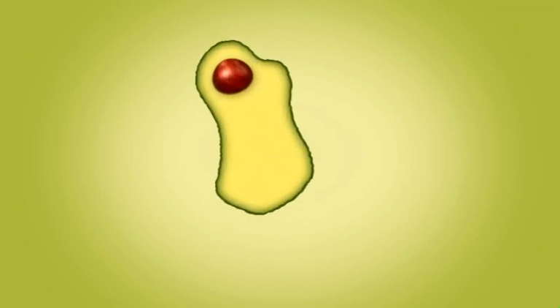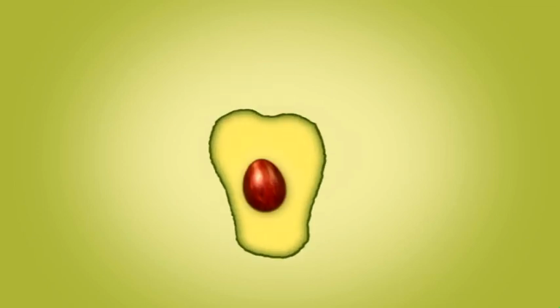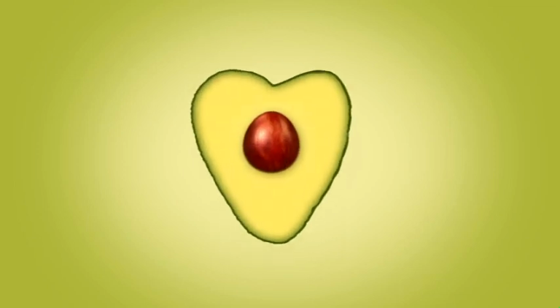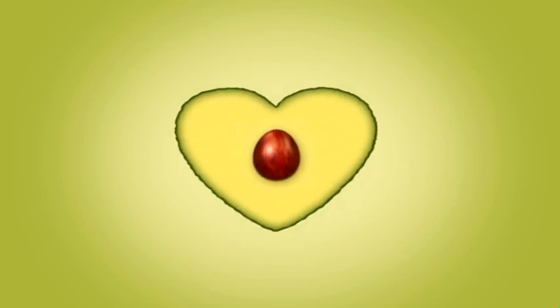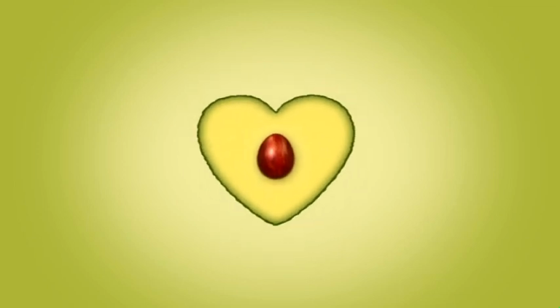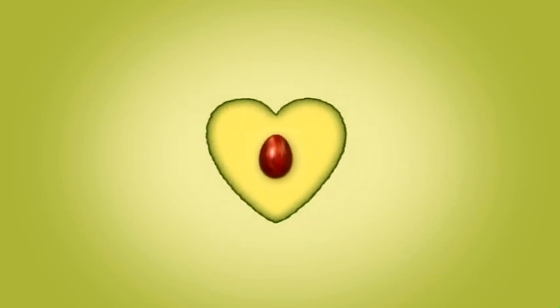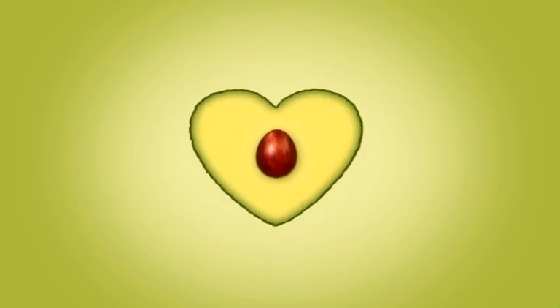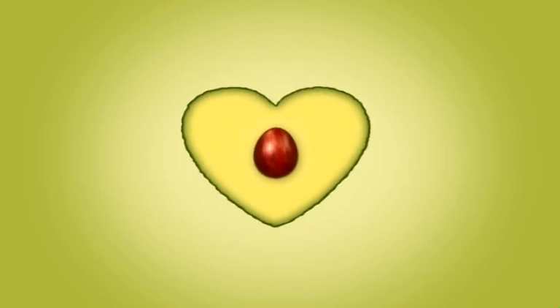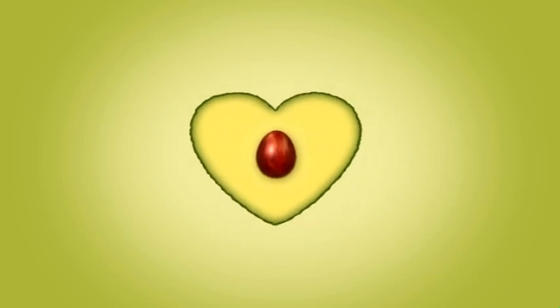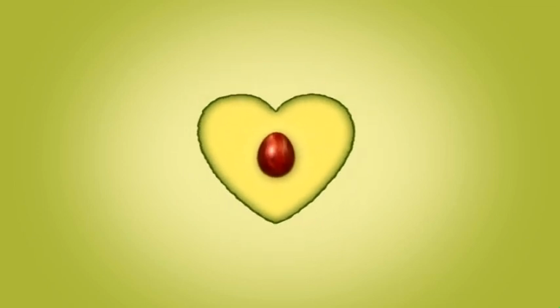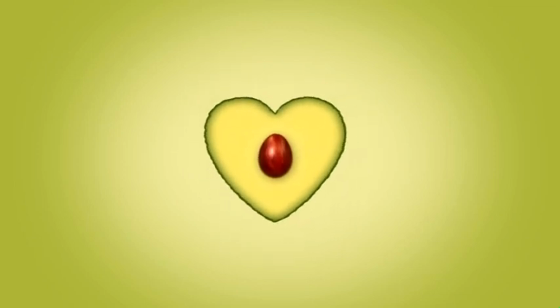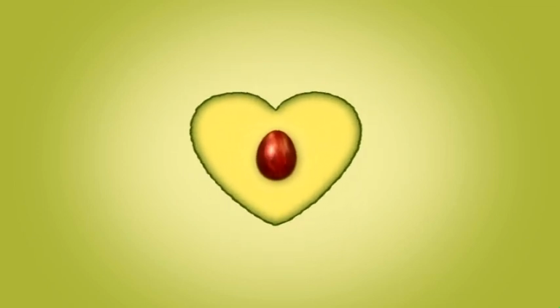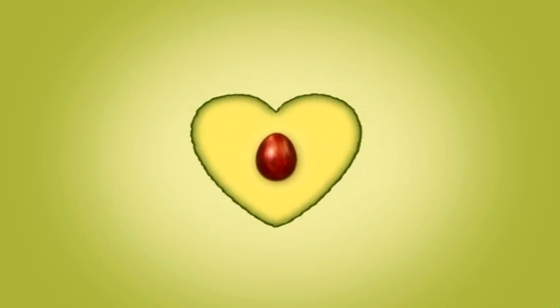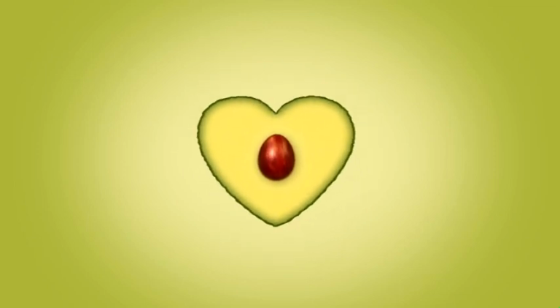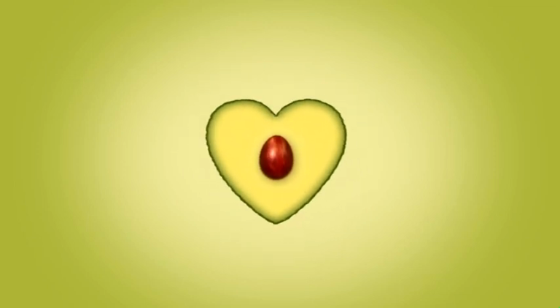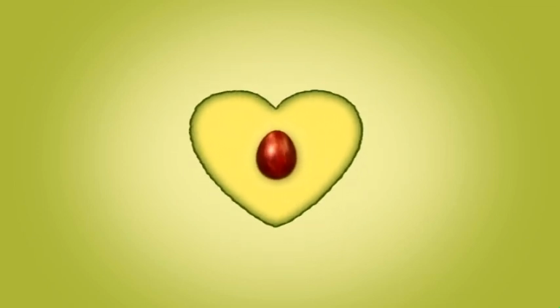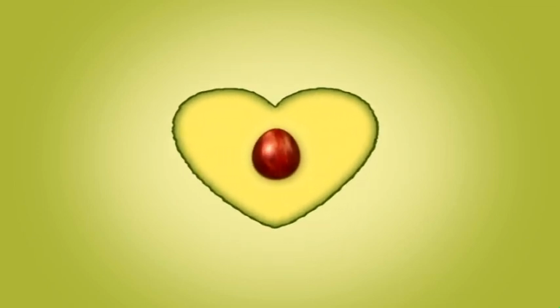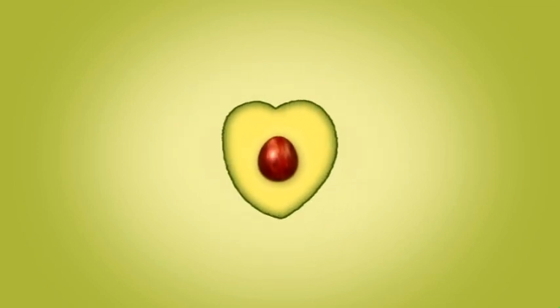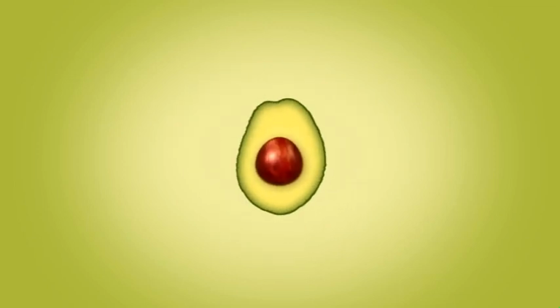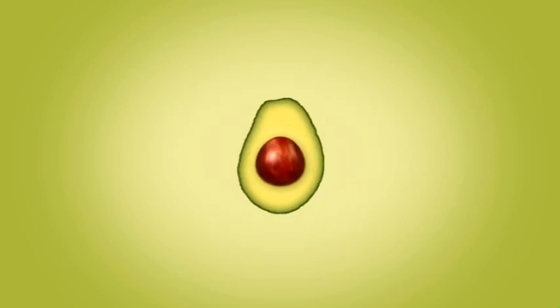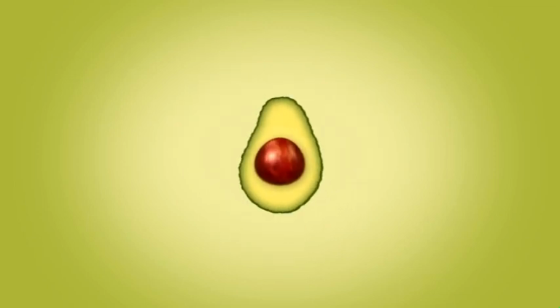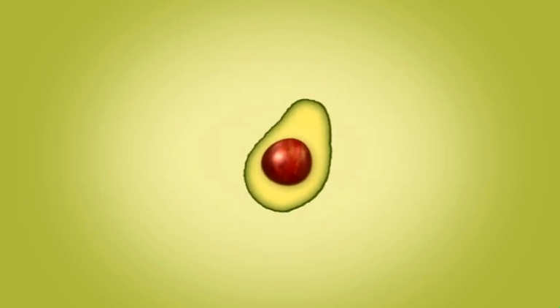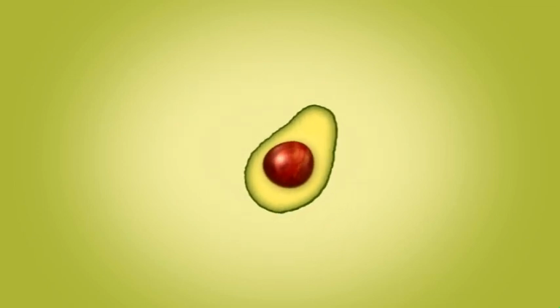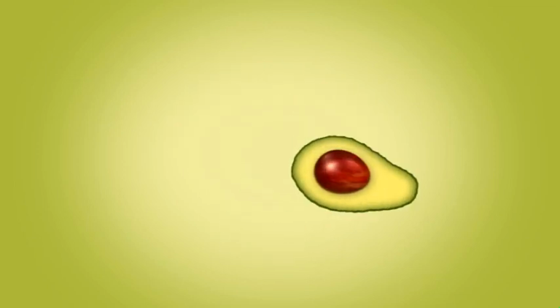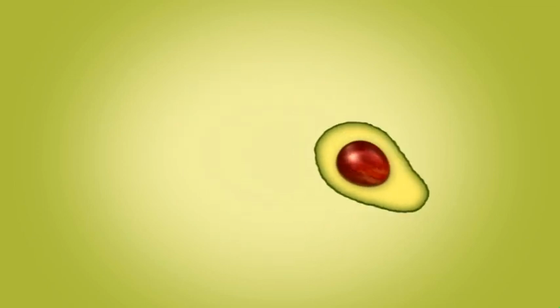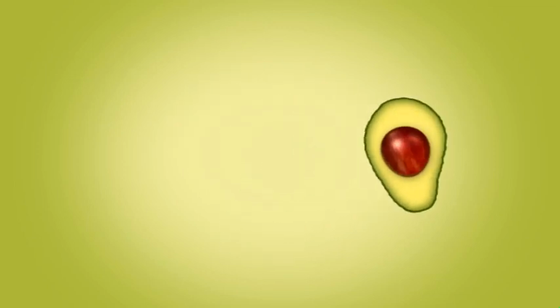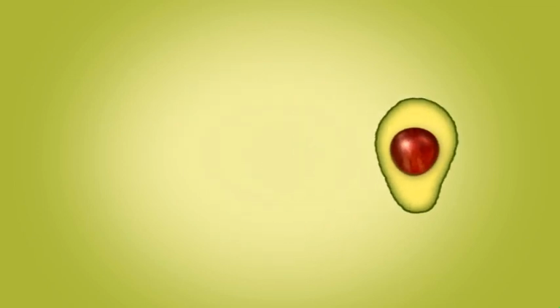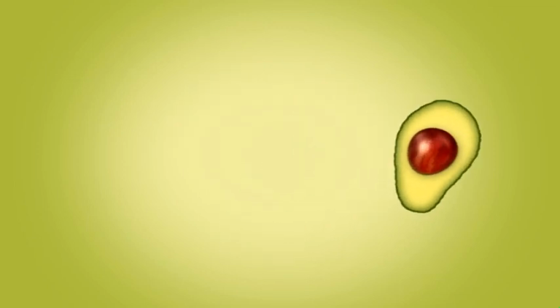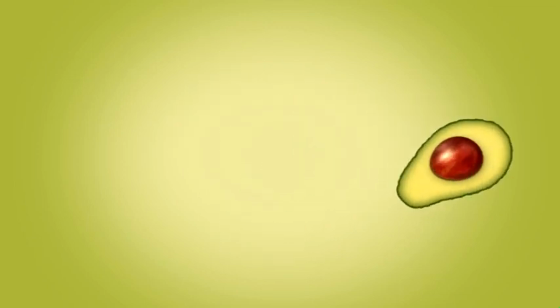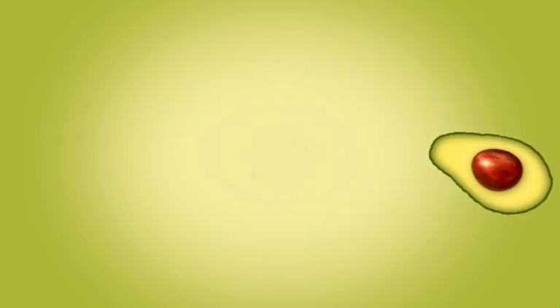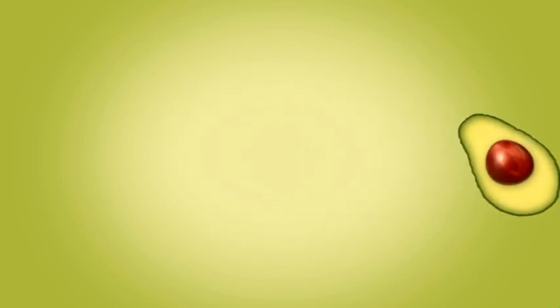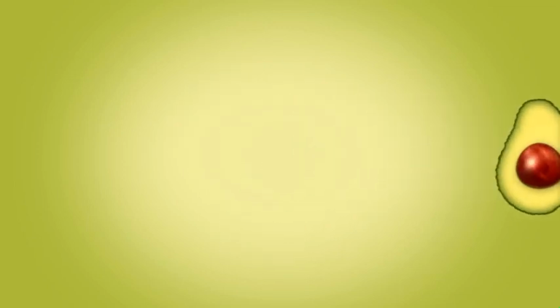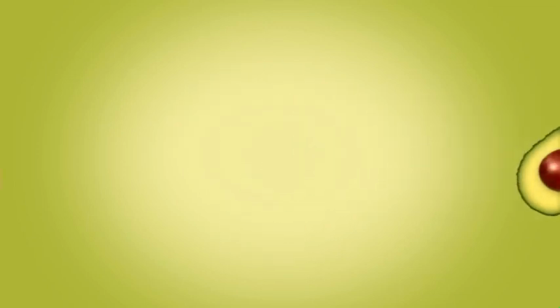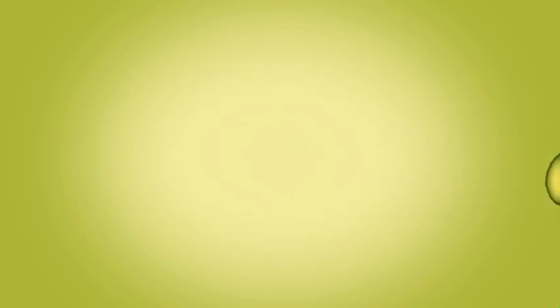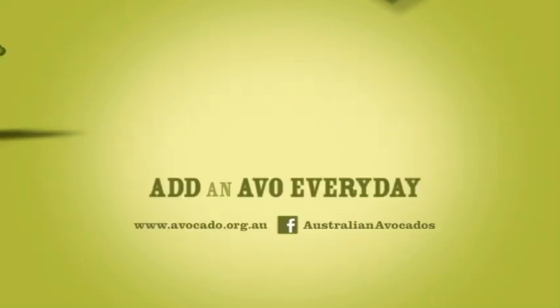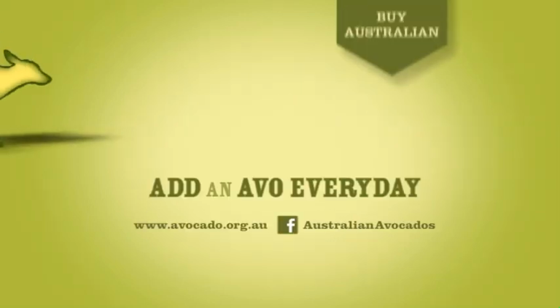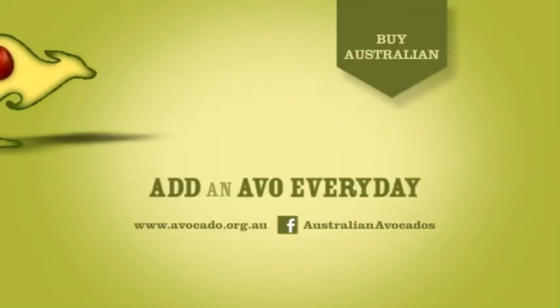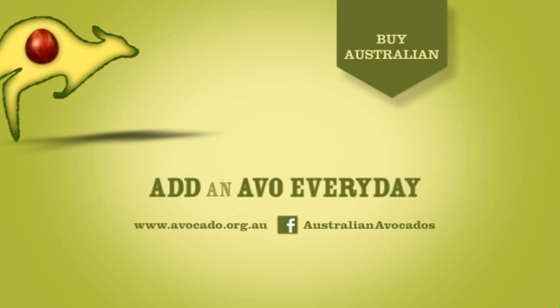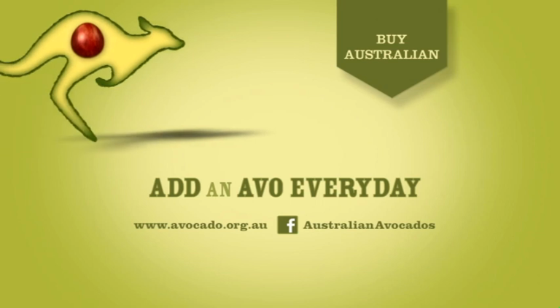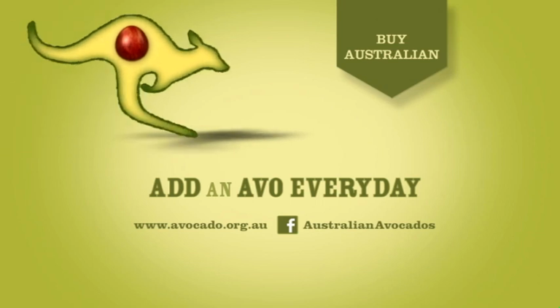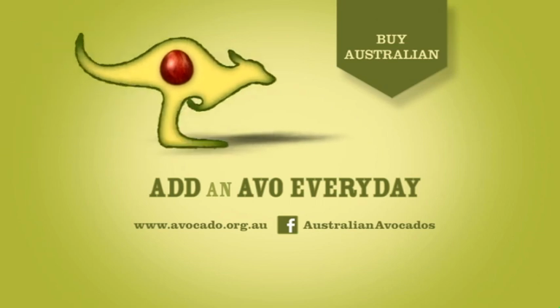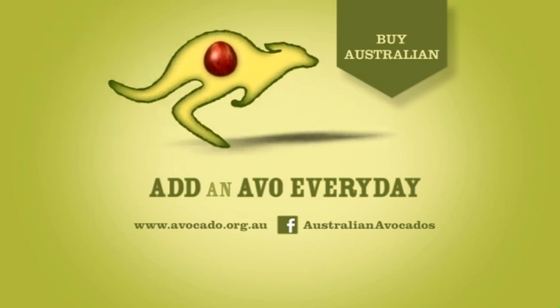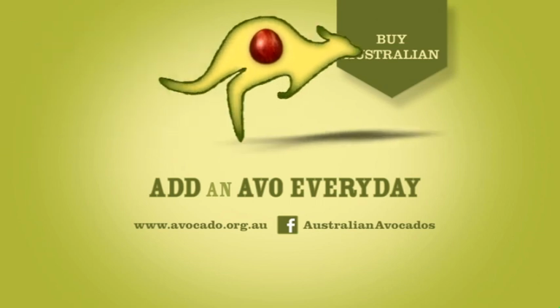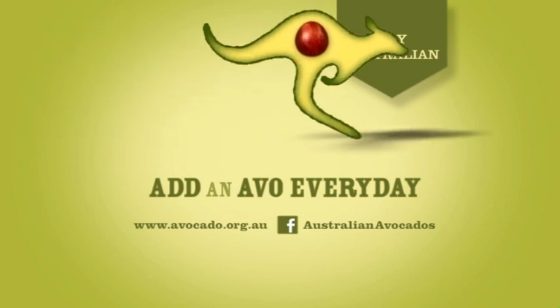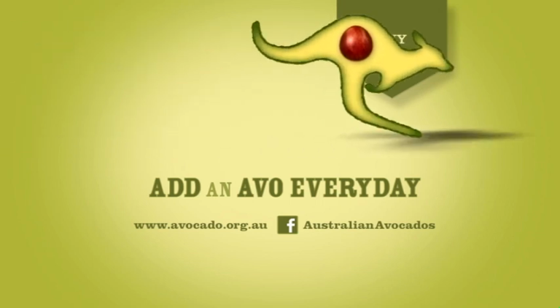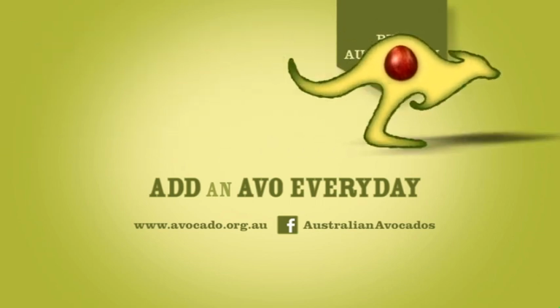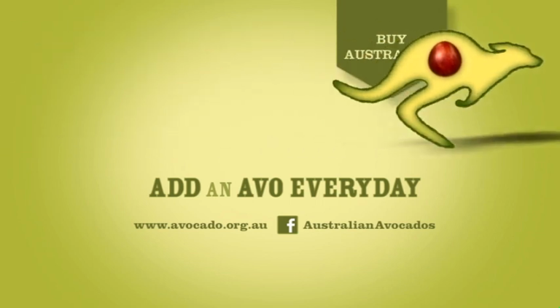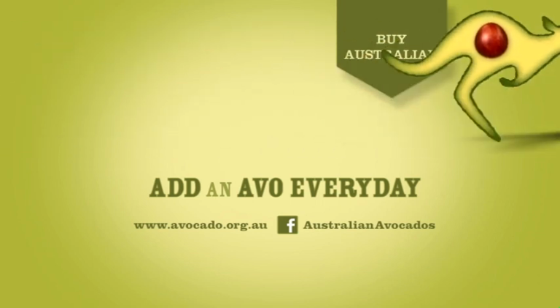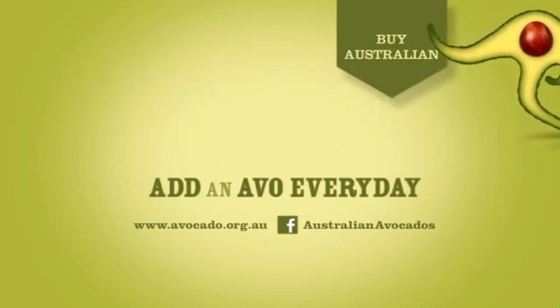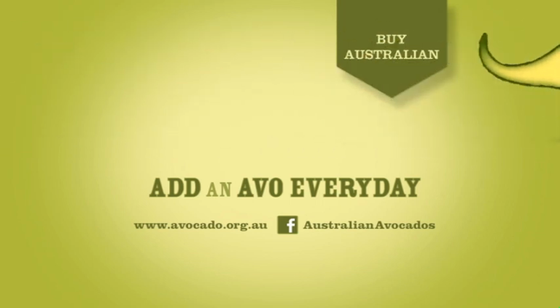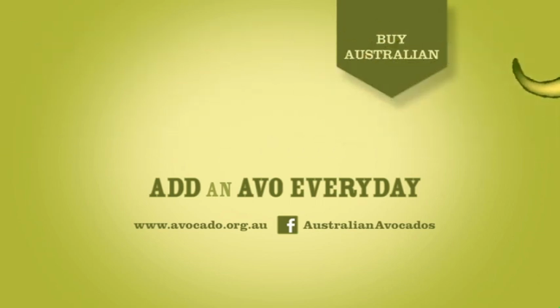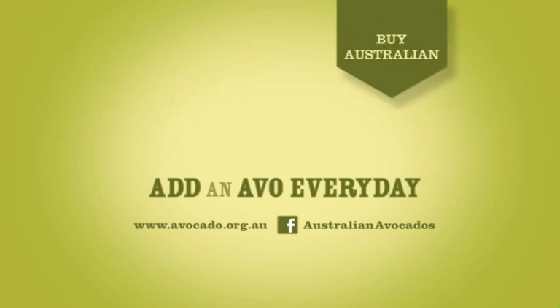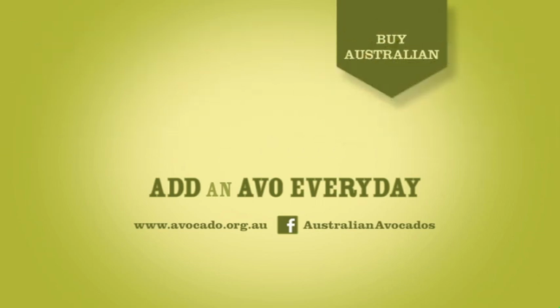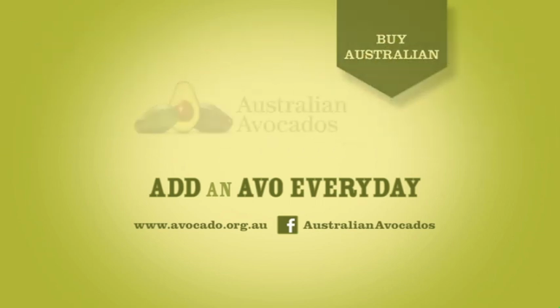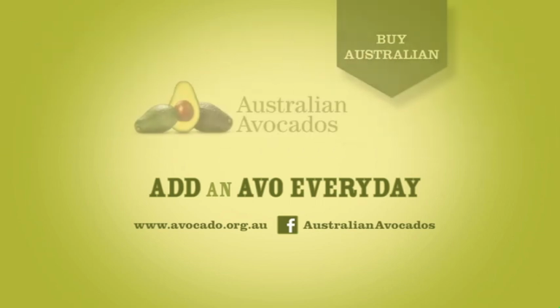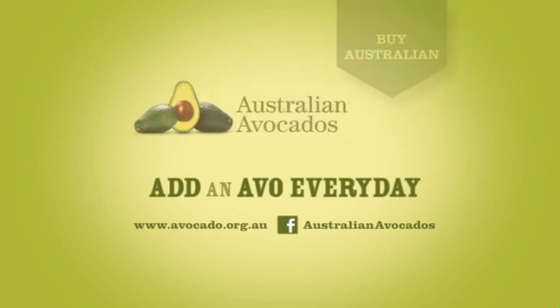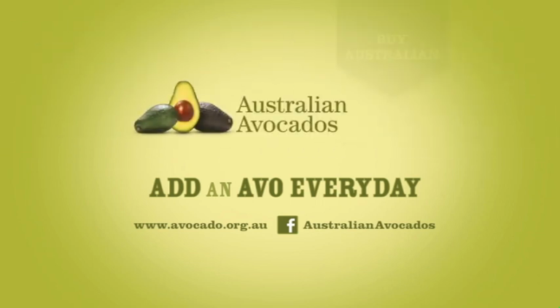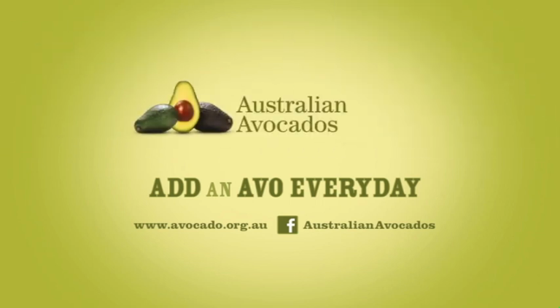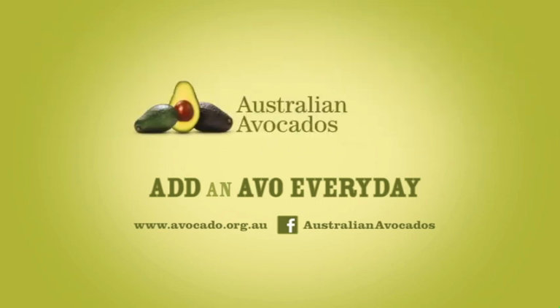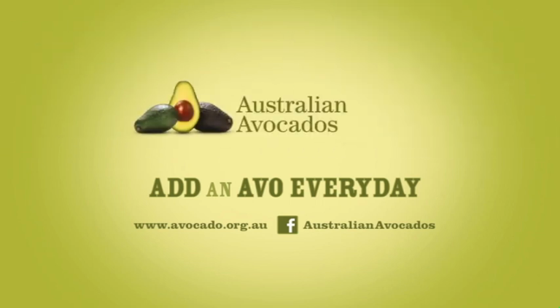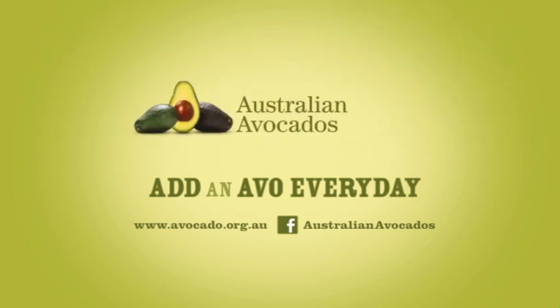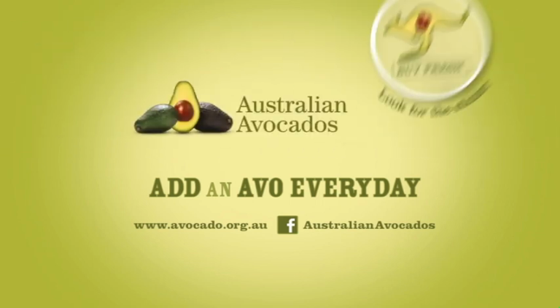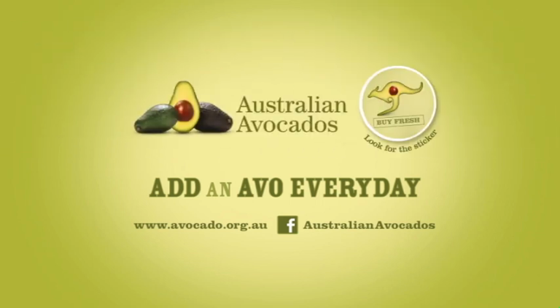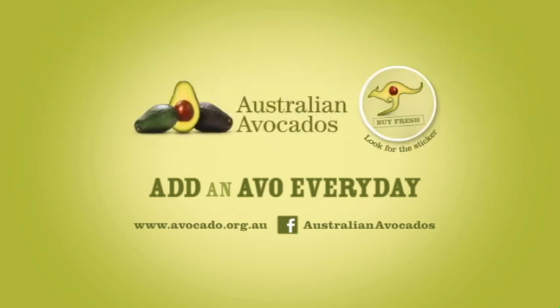There's a lot to love. Why not add an avo every day? For more quick ideas, visit avocado.org.au.